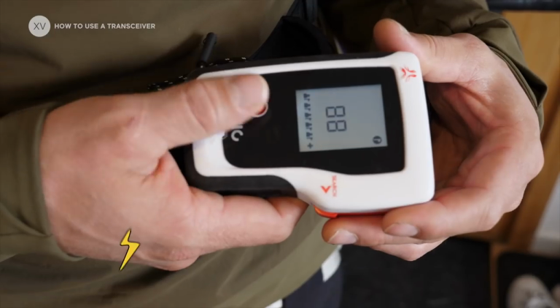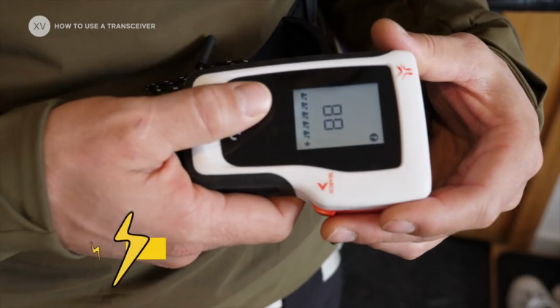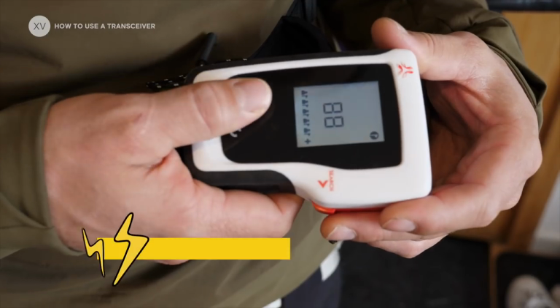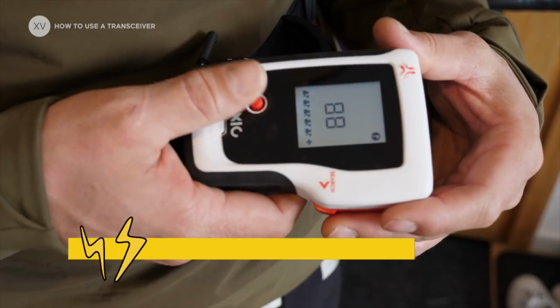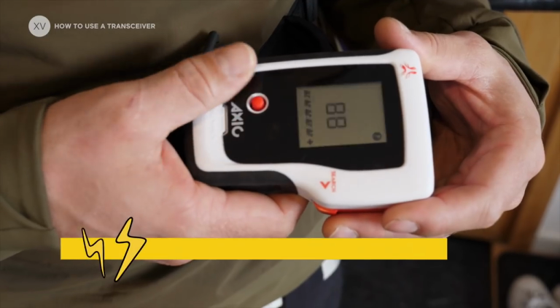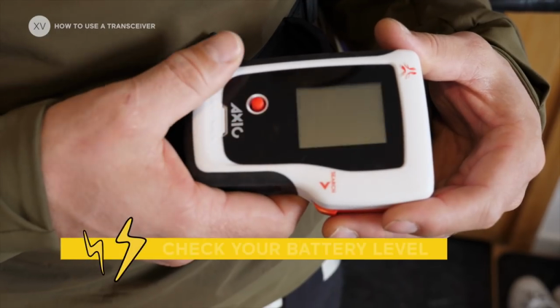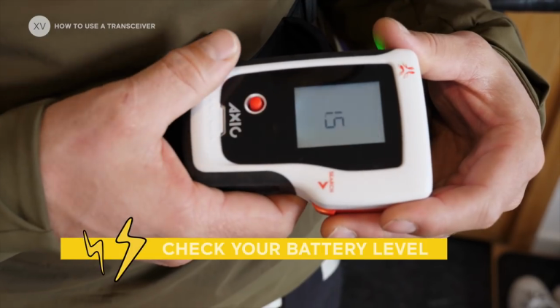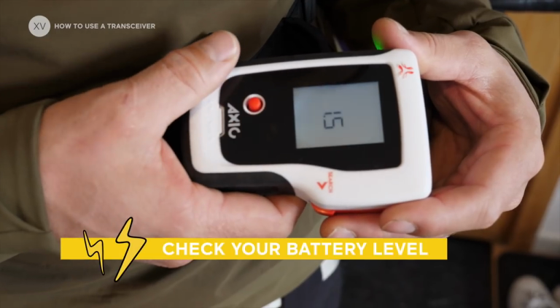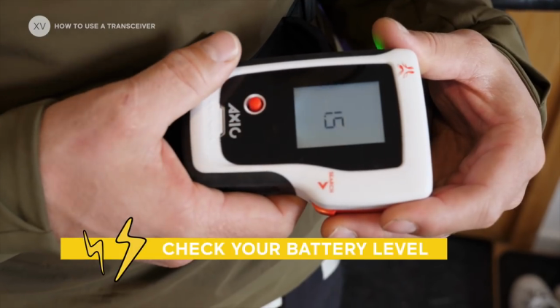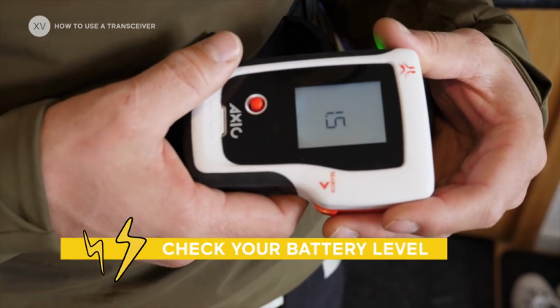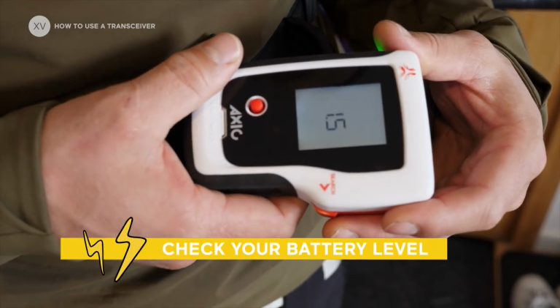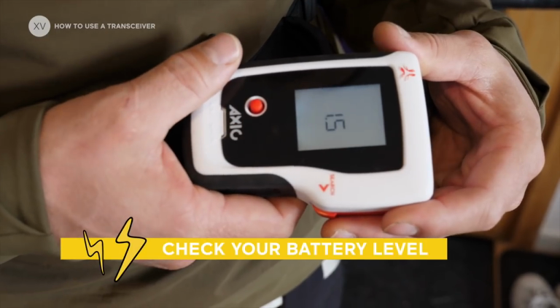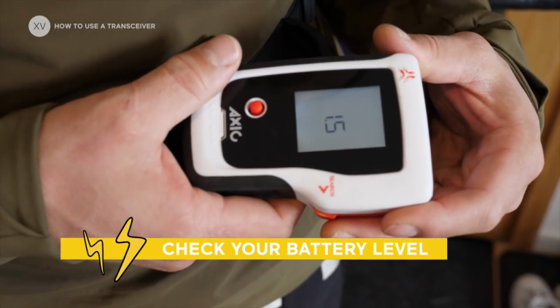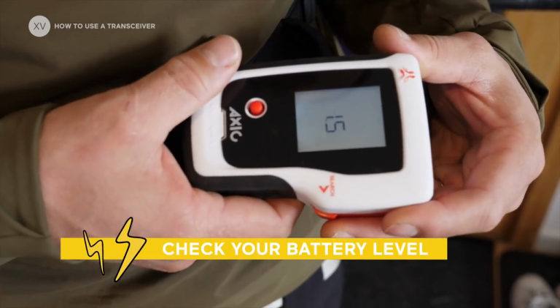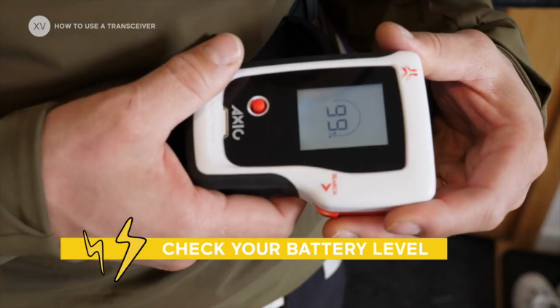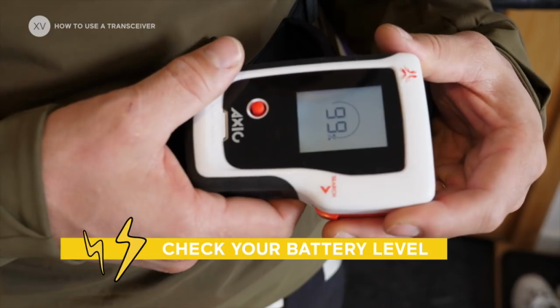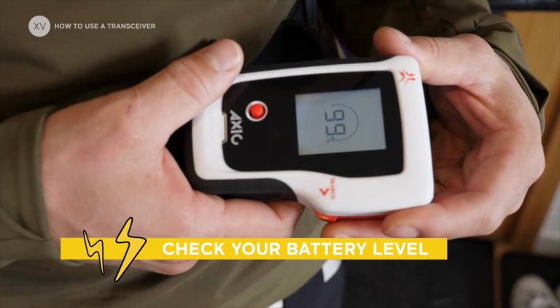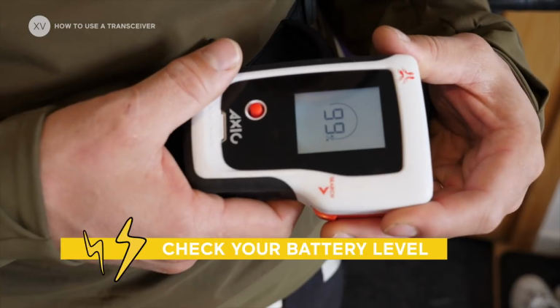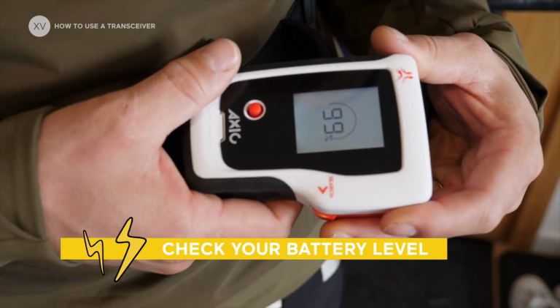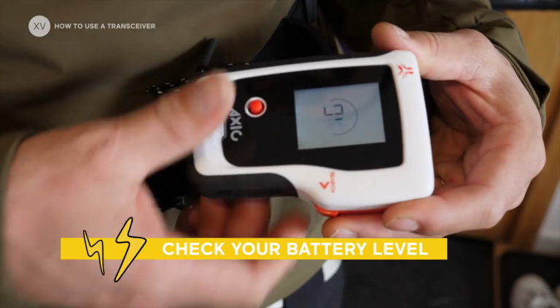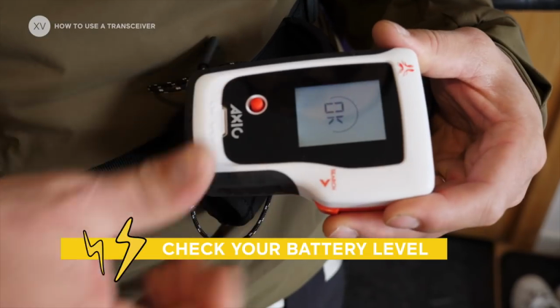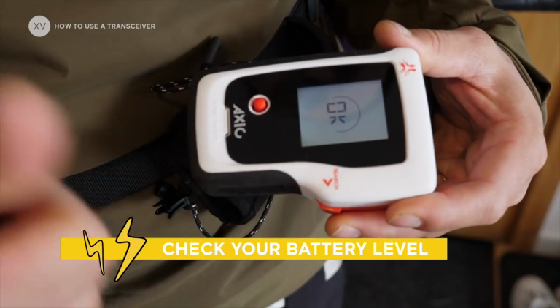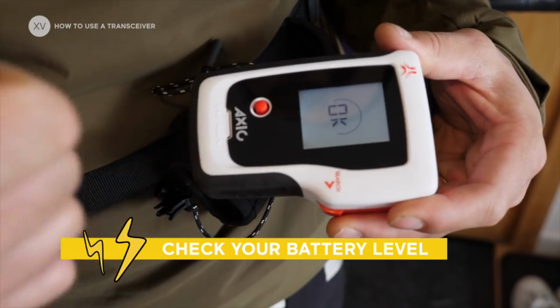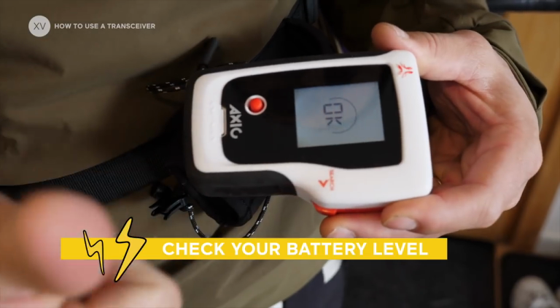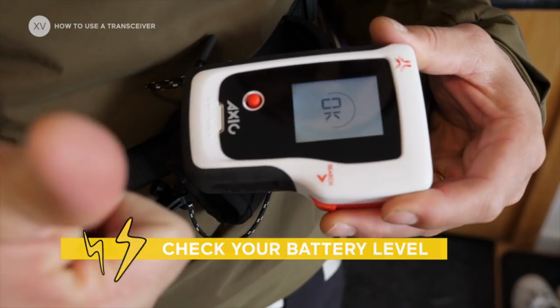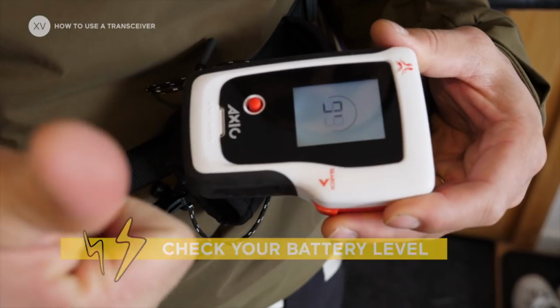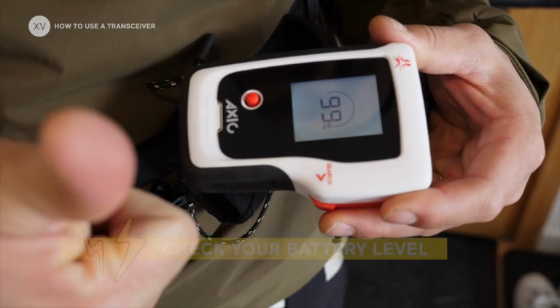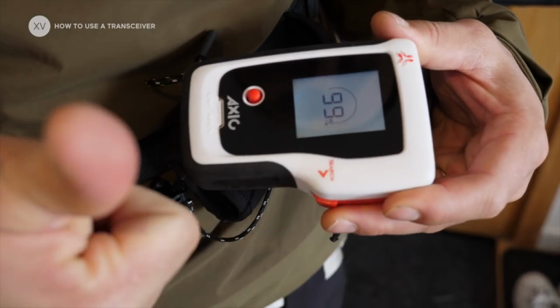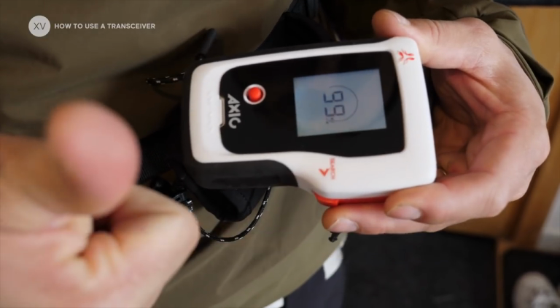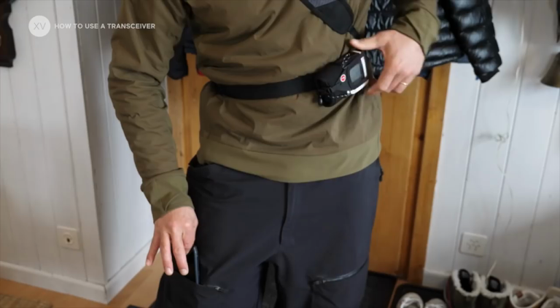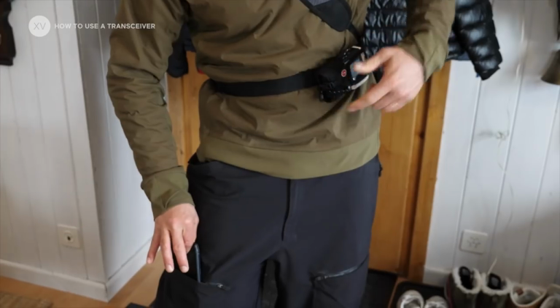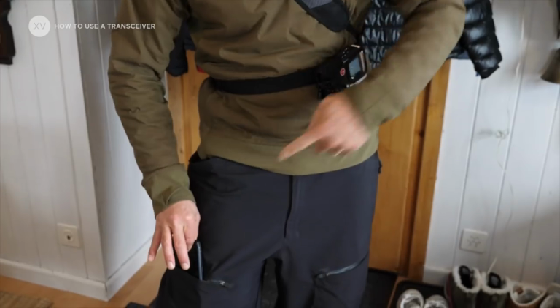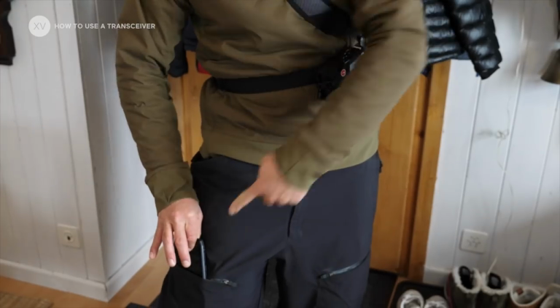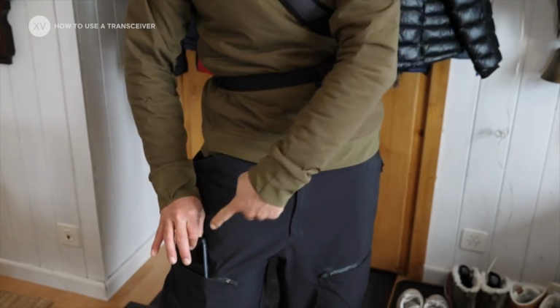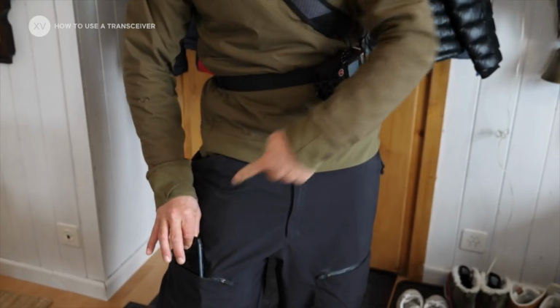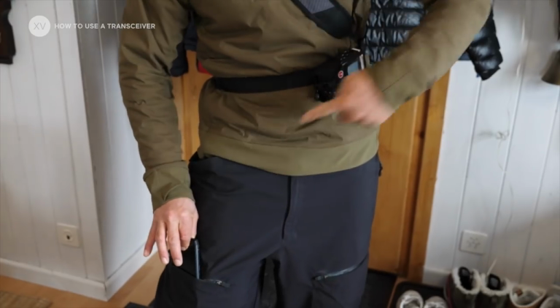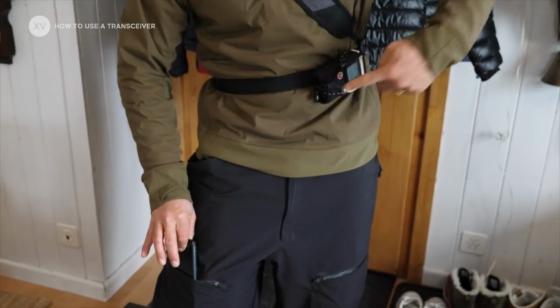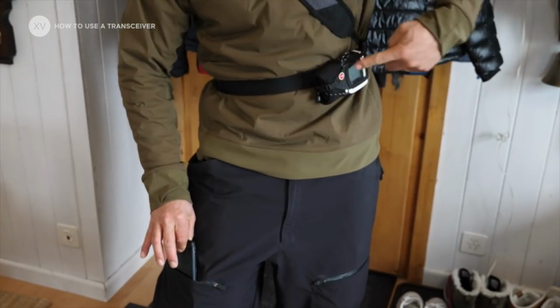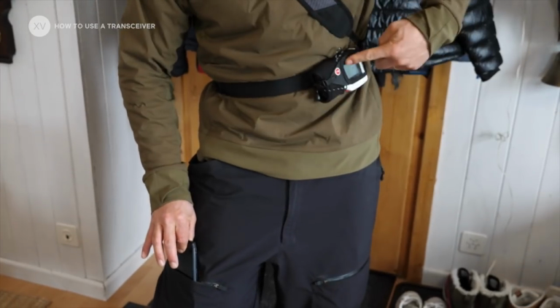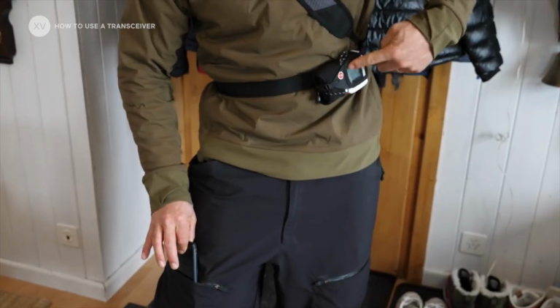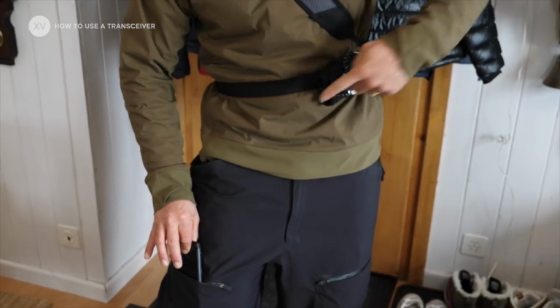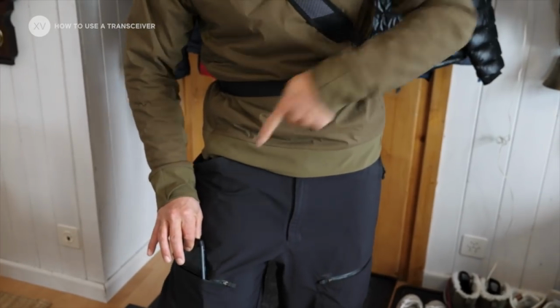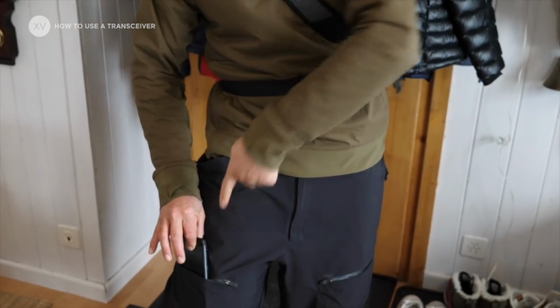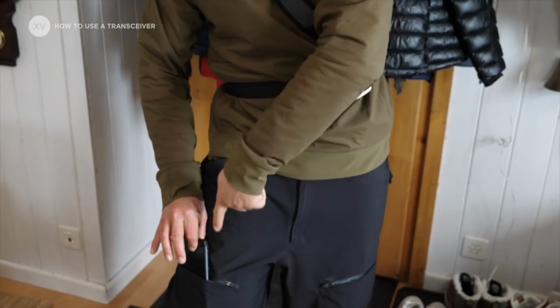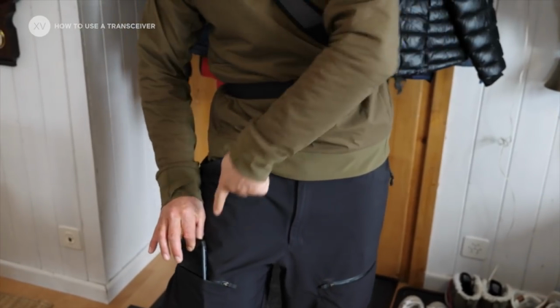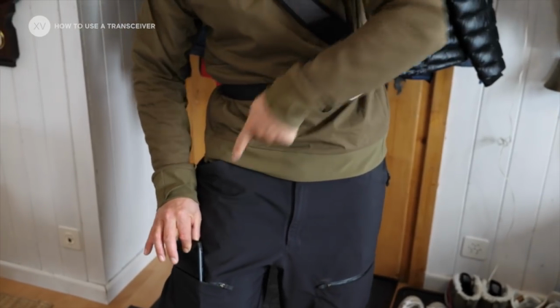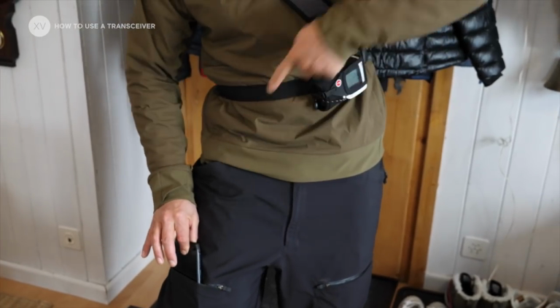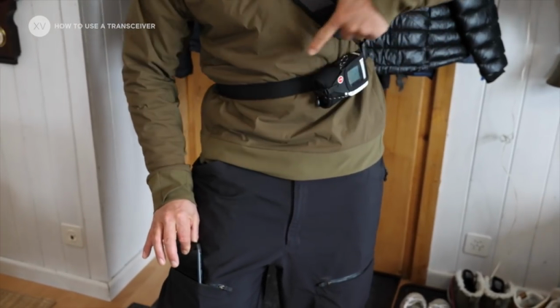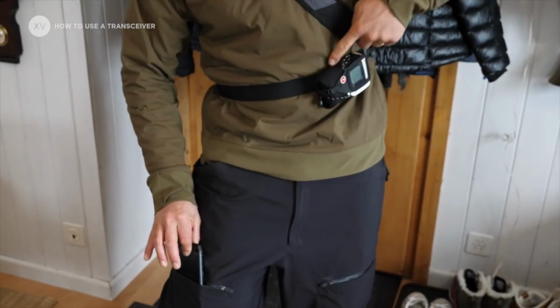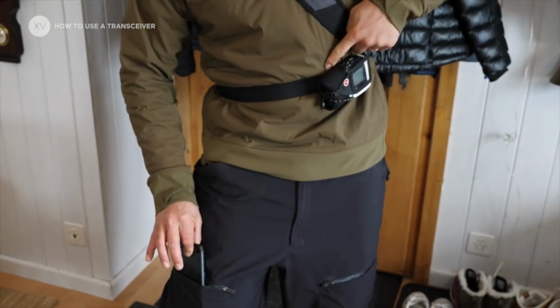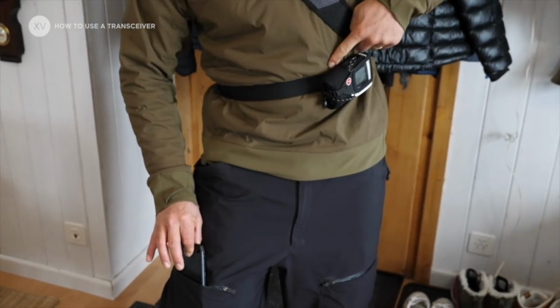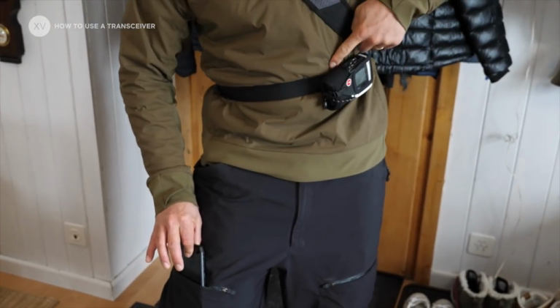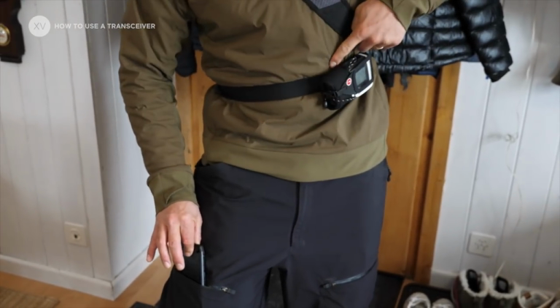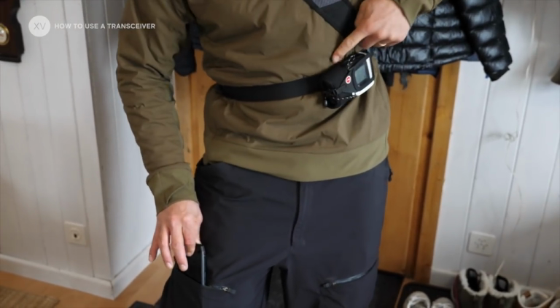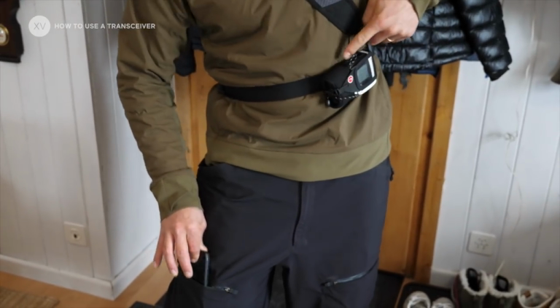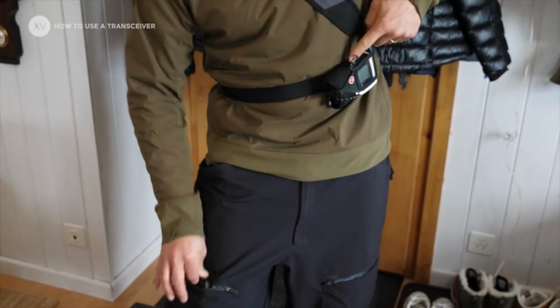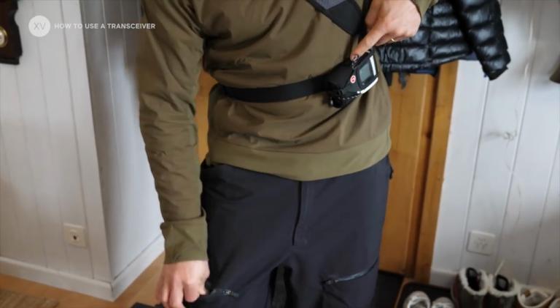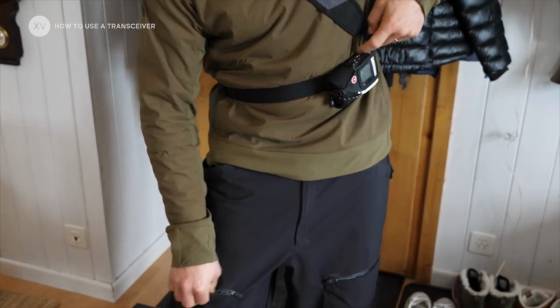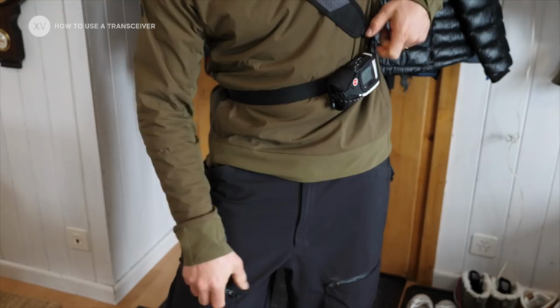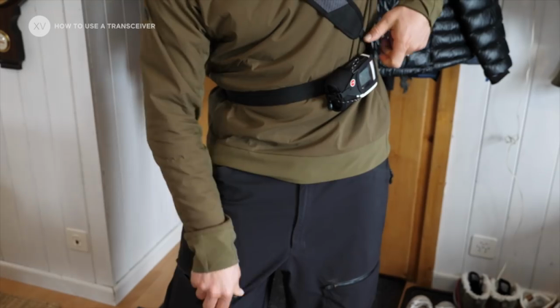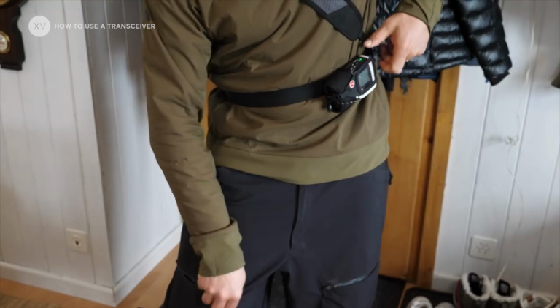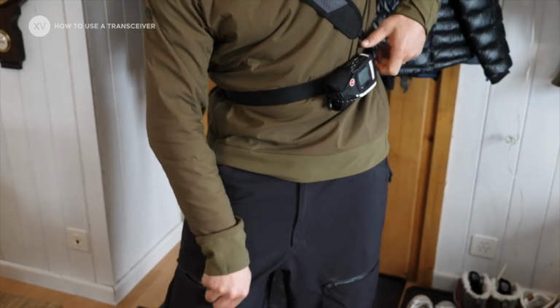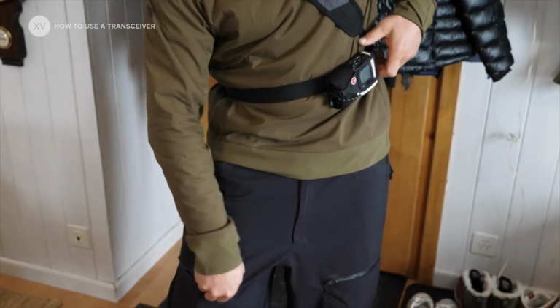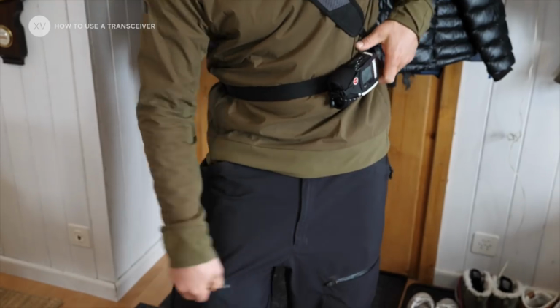Check the battery — I like to have it above 50%. Also make sure you have your phone at least 50 centimeters away from your transceiver.